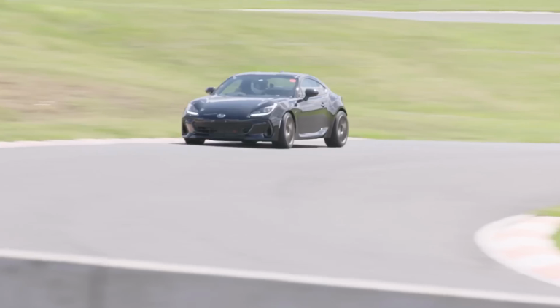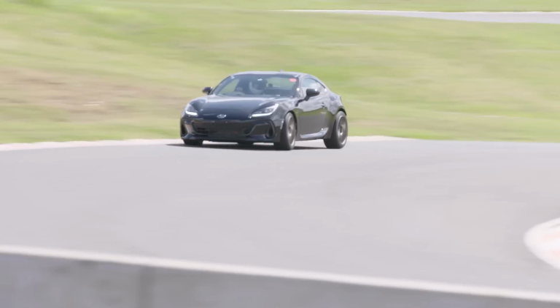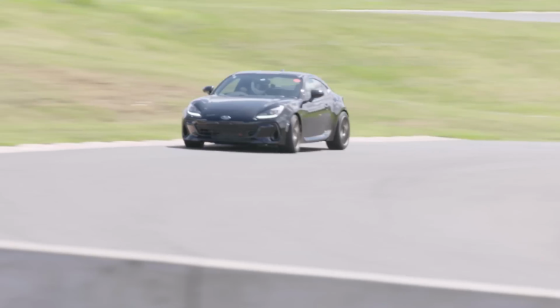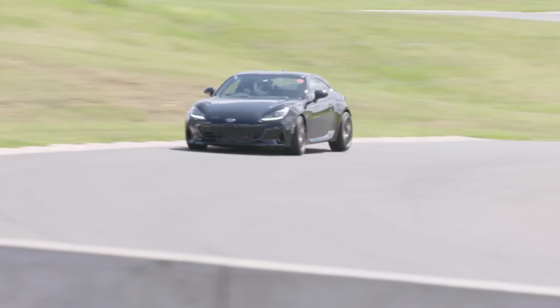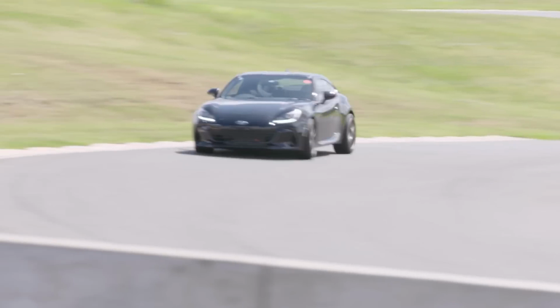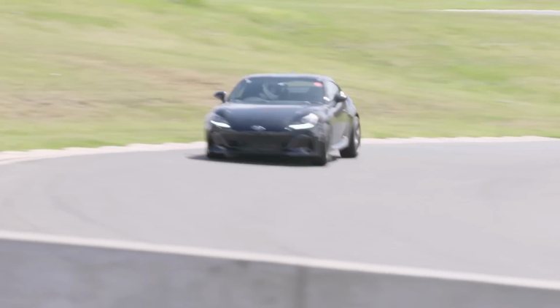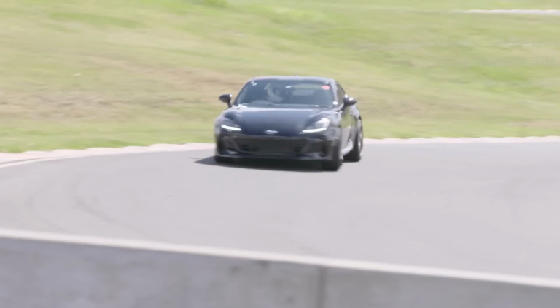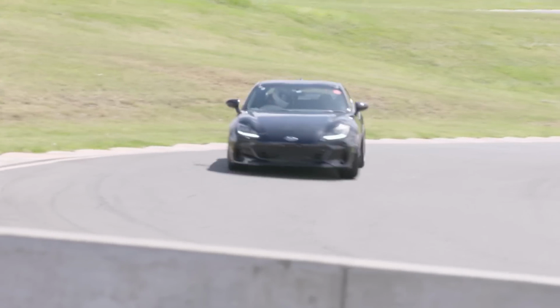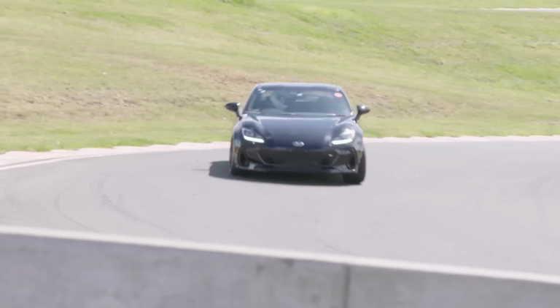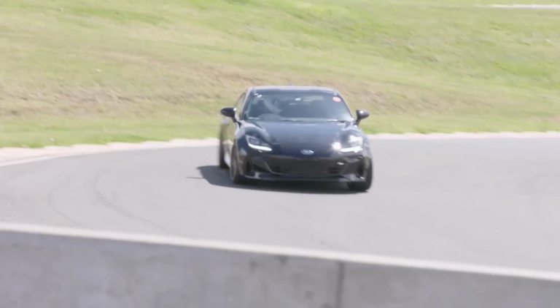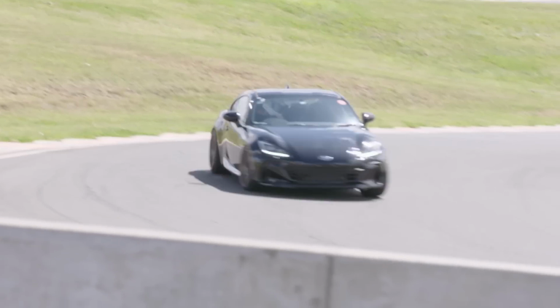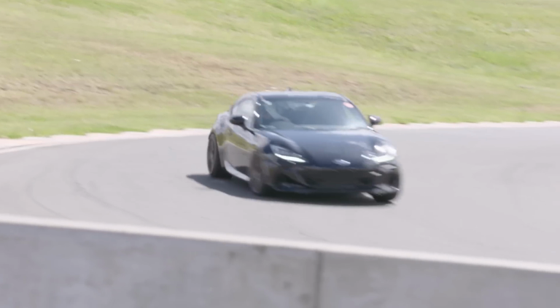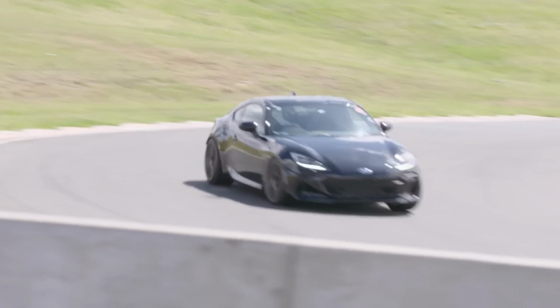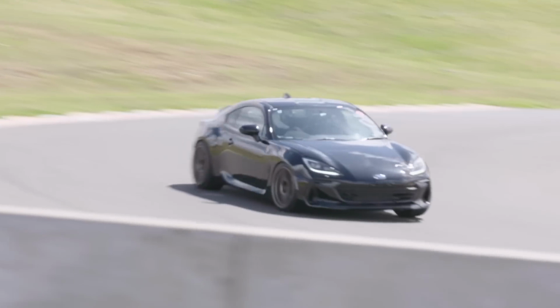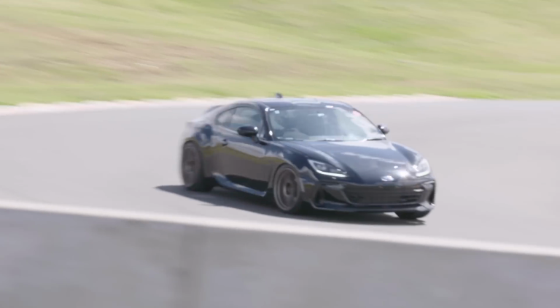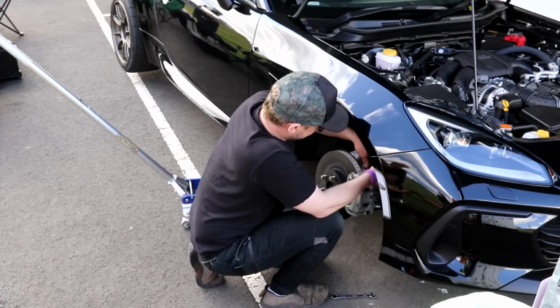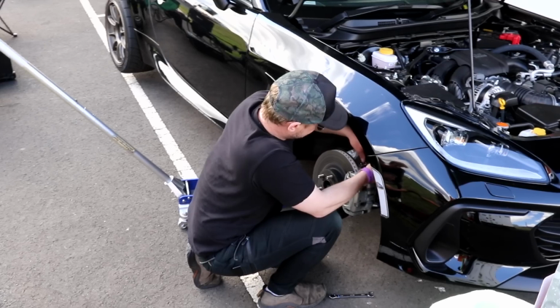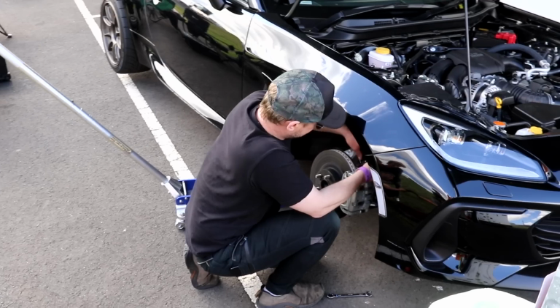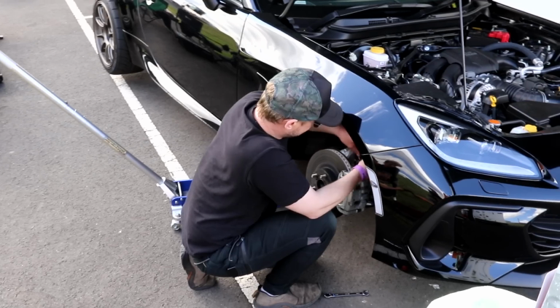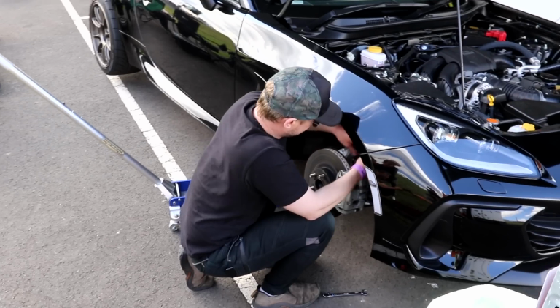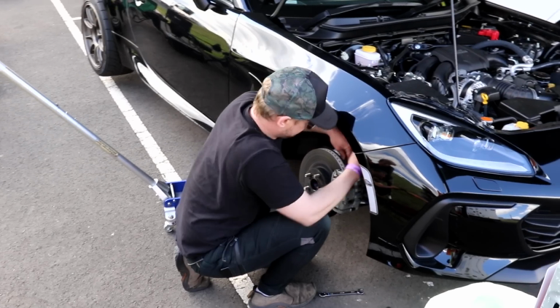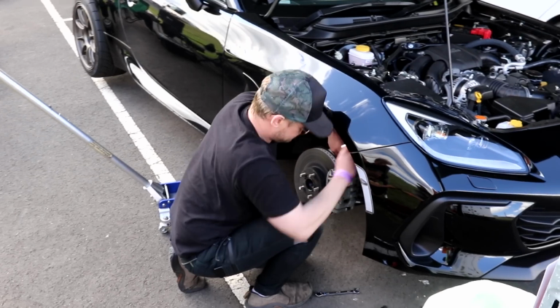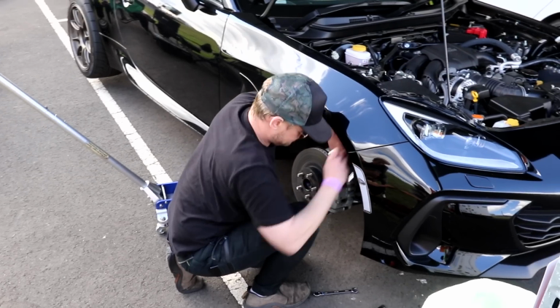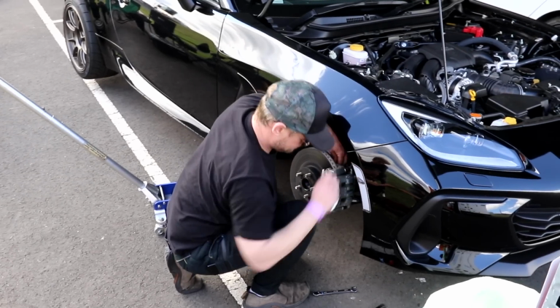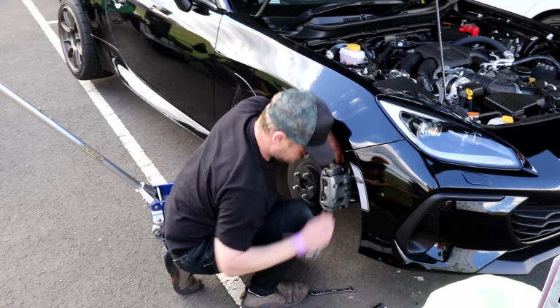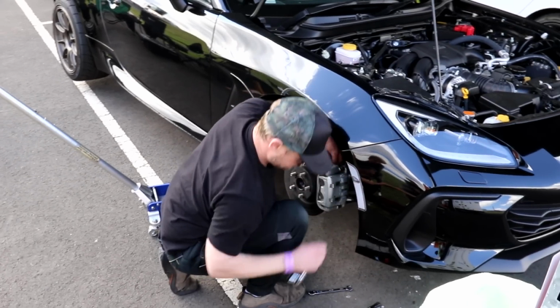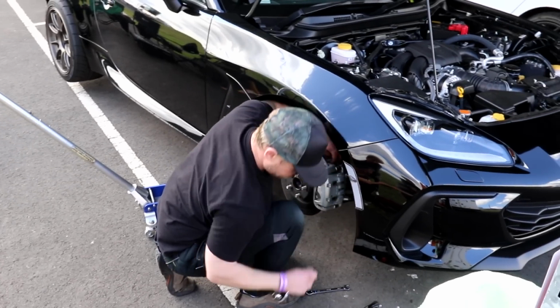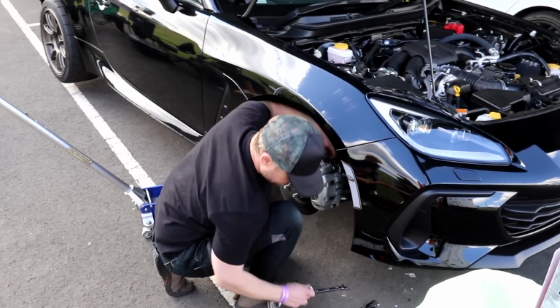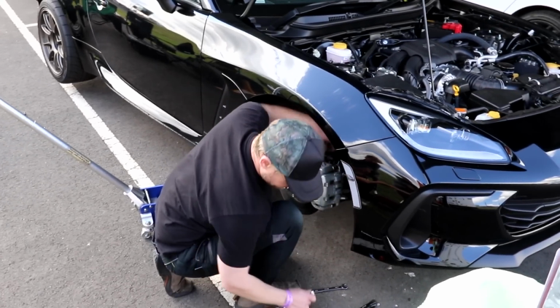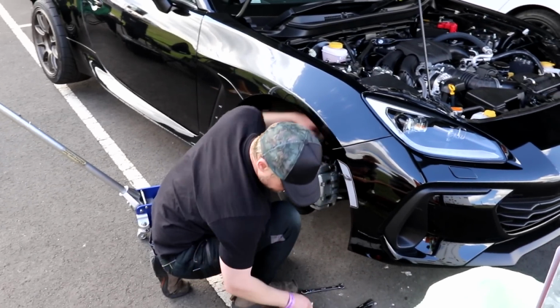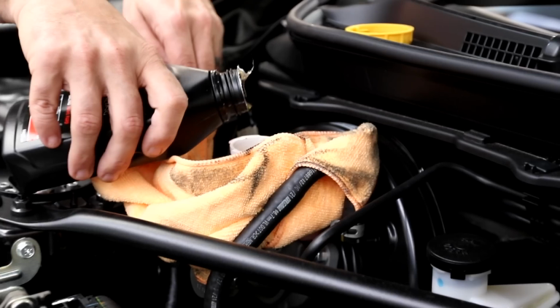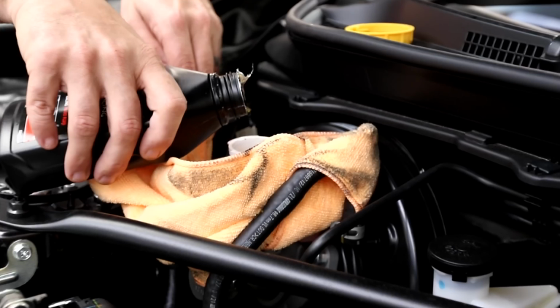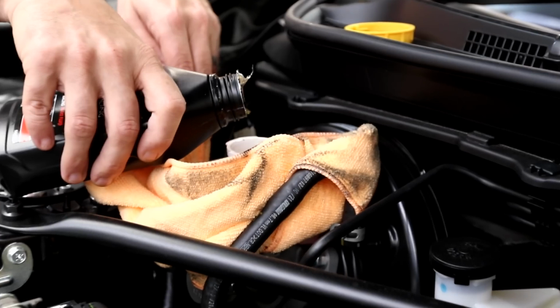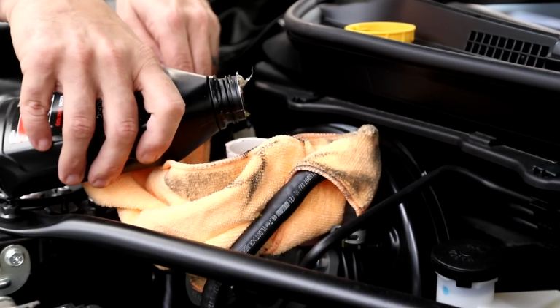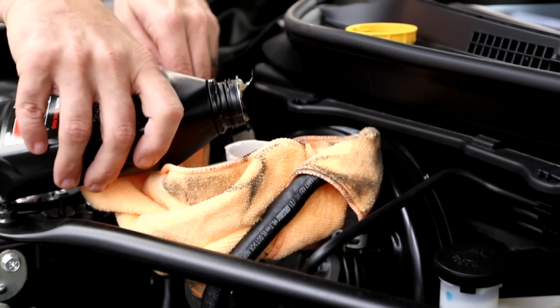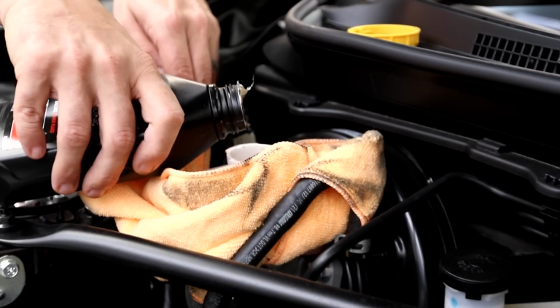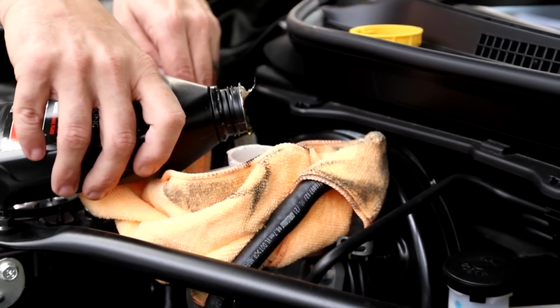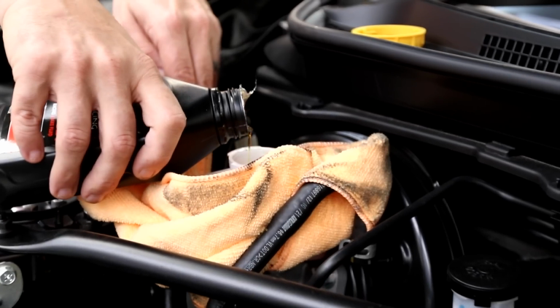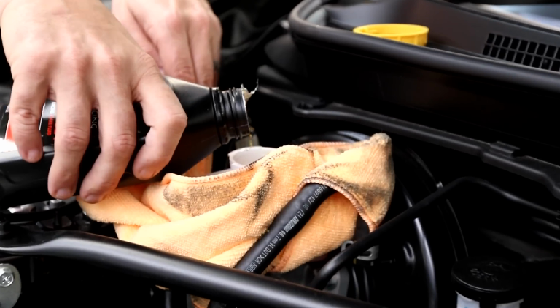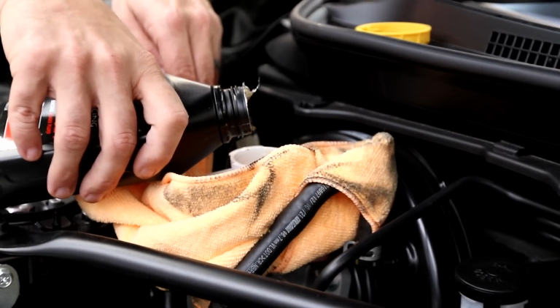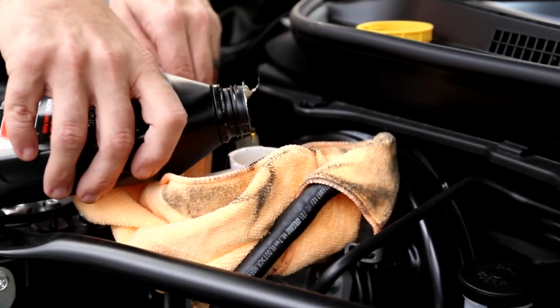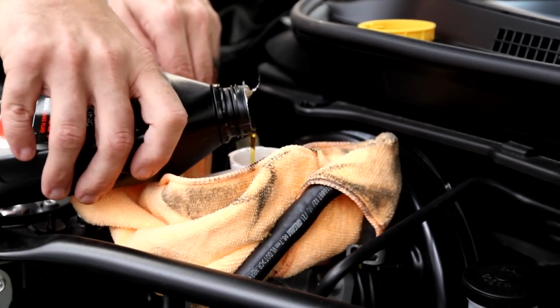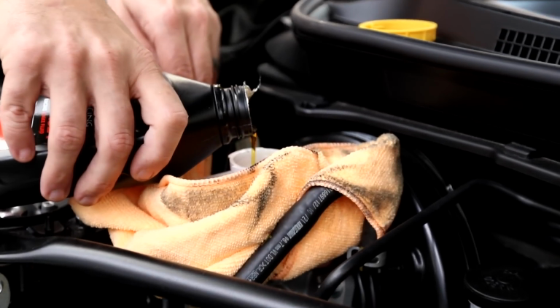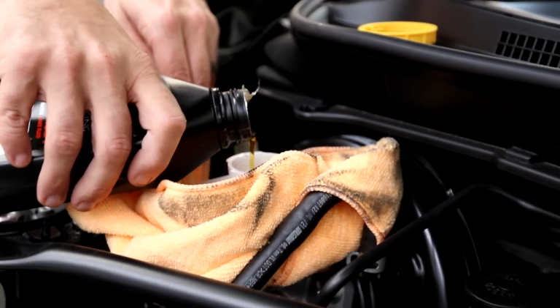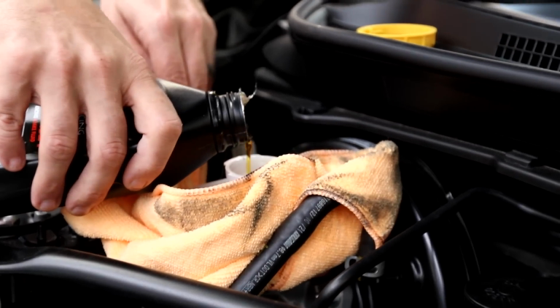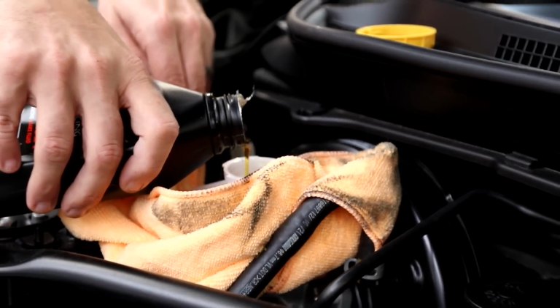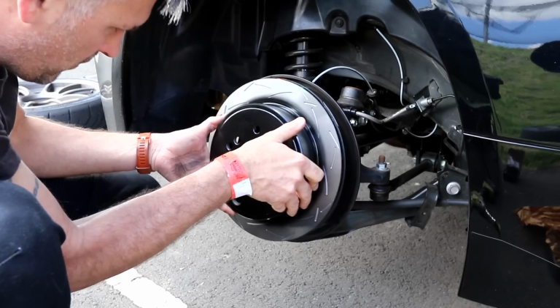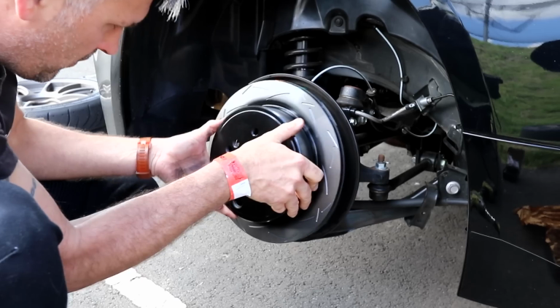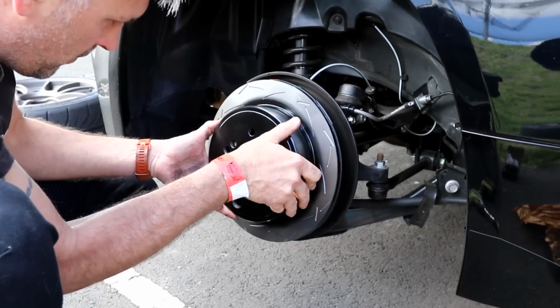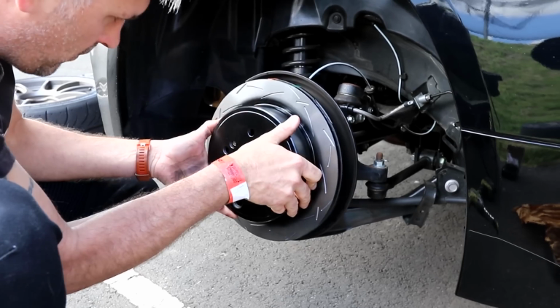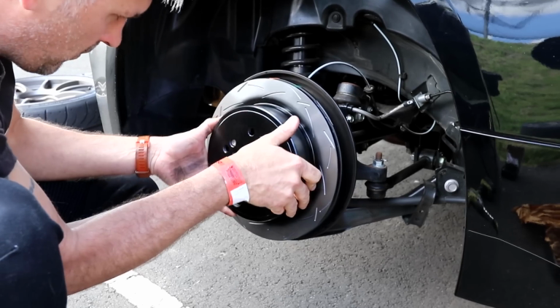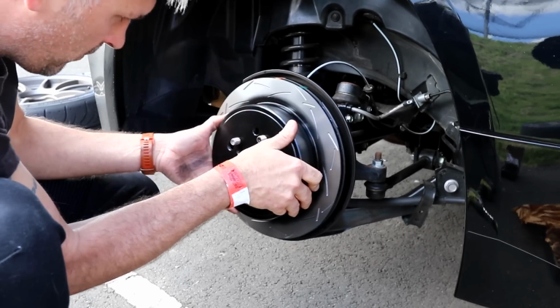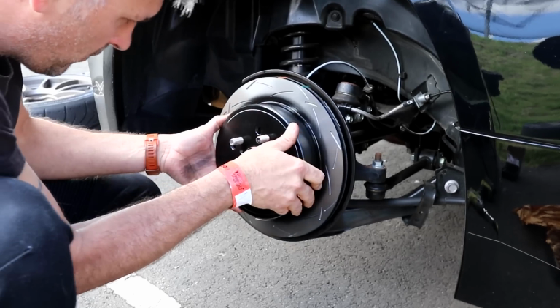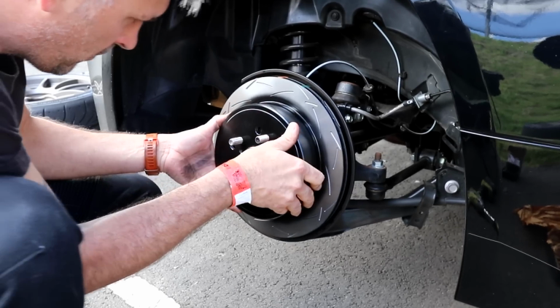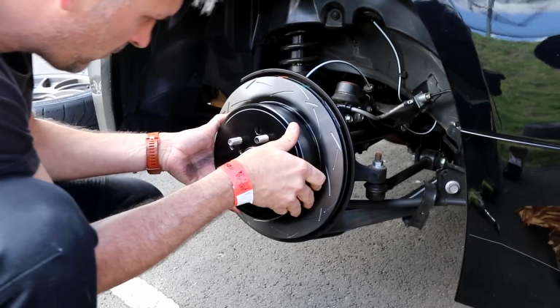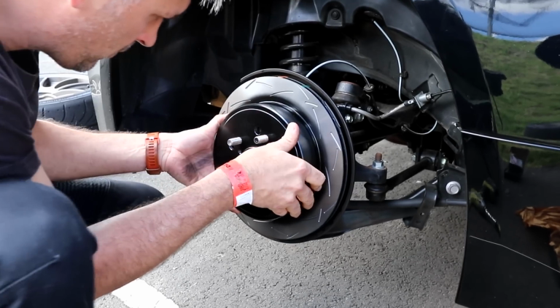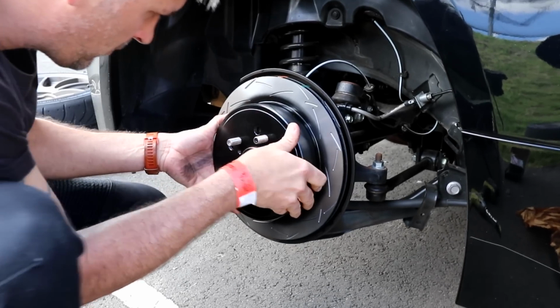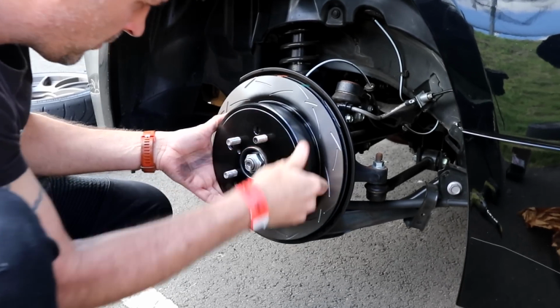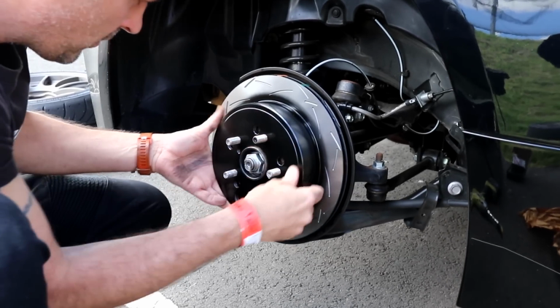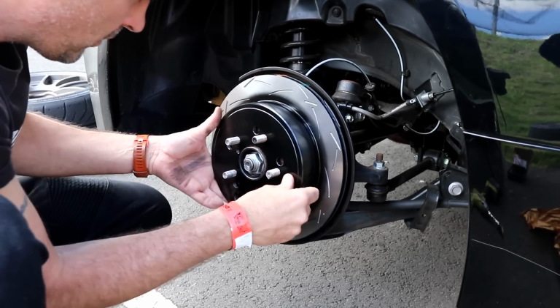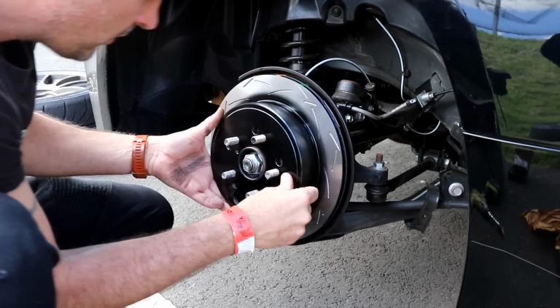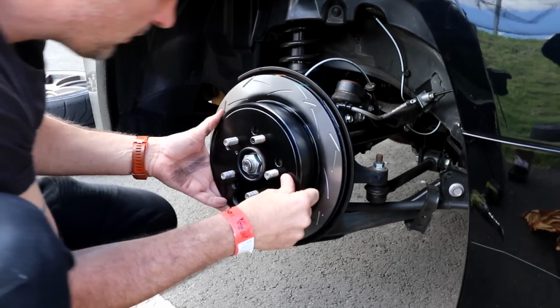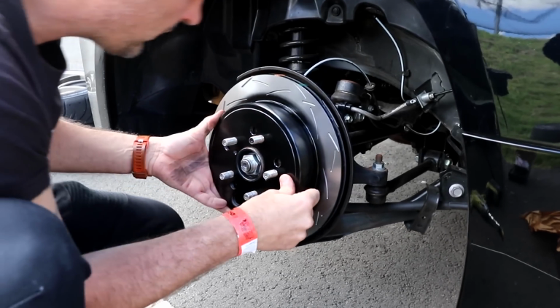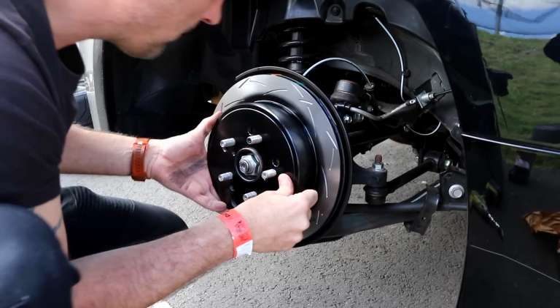In this episode of Motive Garage, presented by SparesBox, we are upgrading the brakes in our Subaru BRZ.